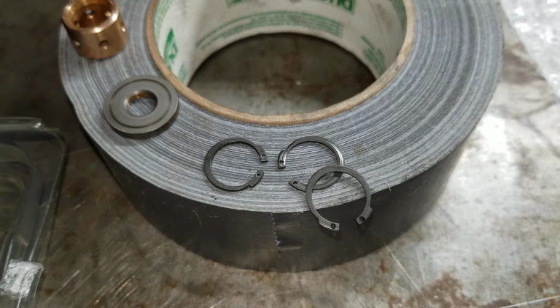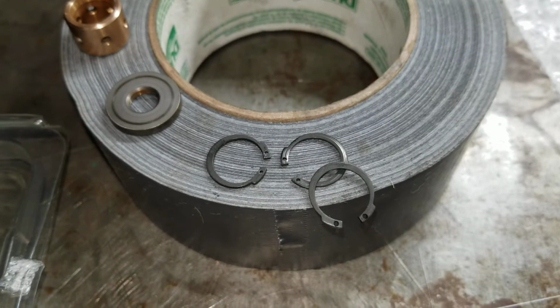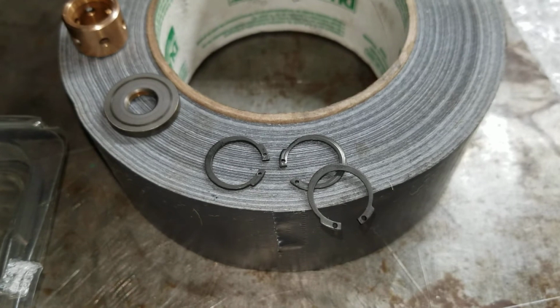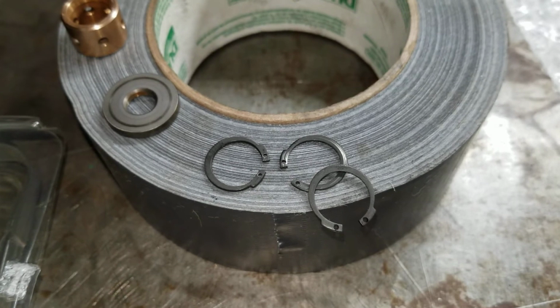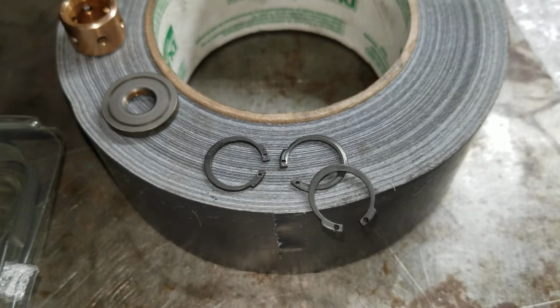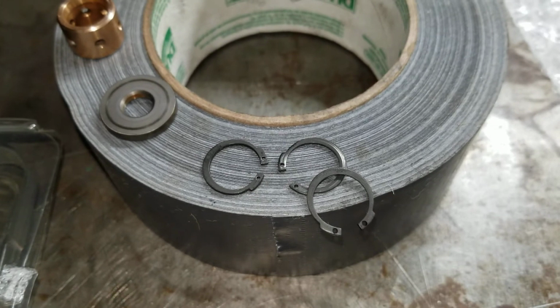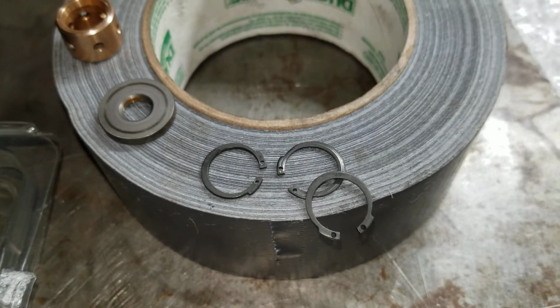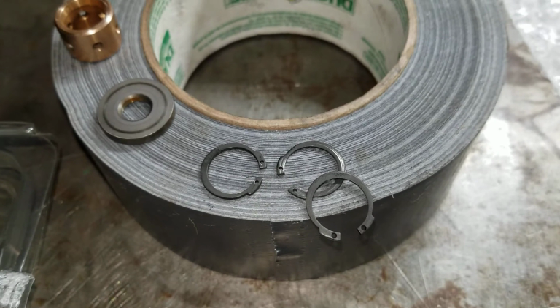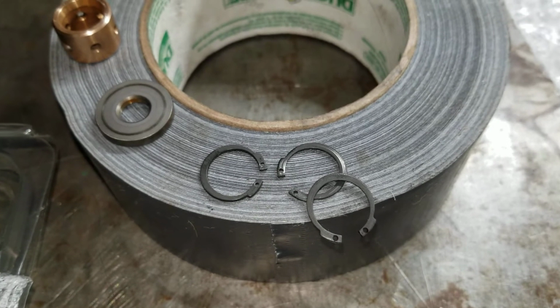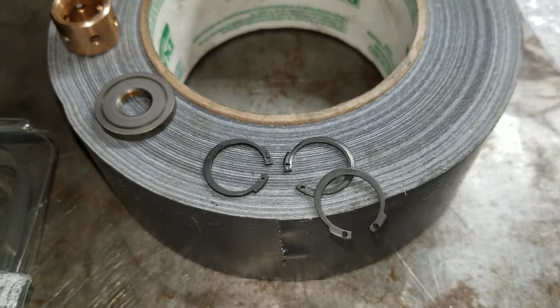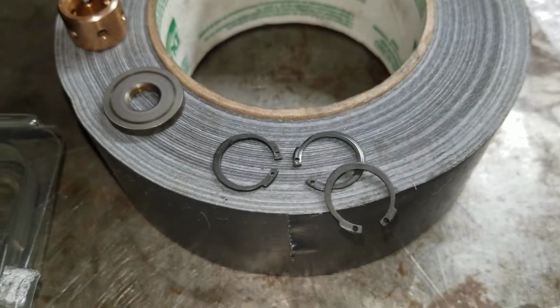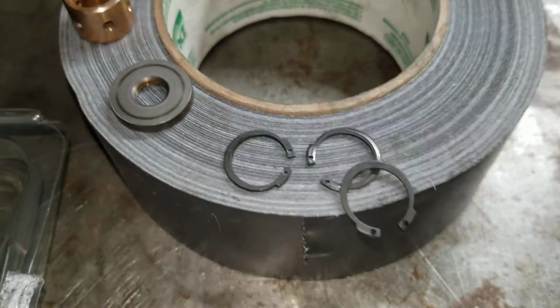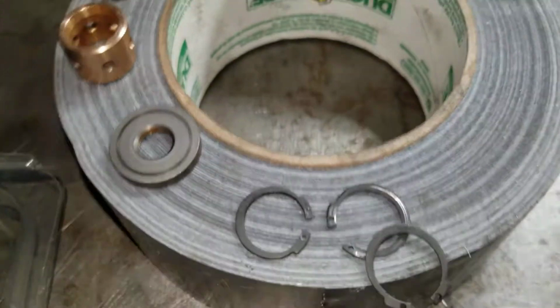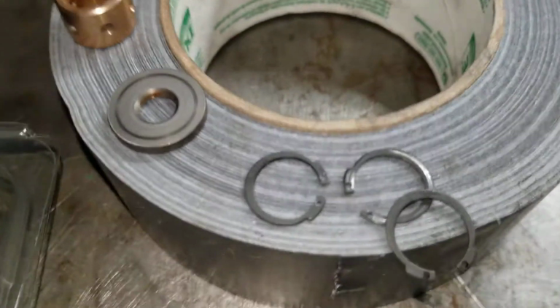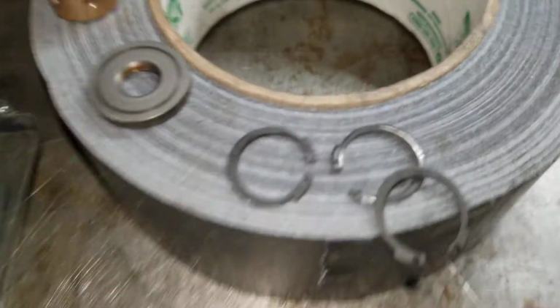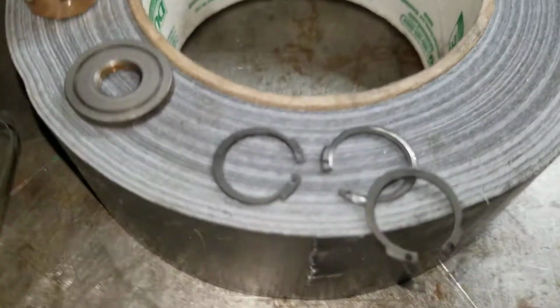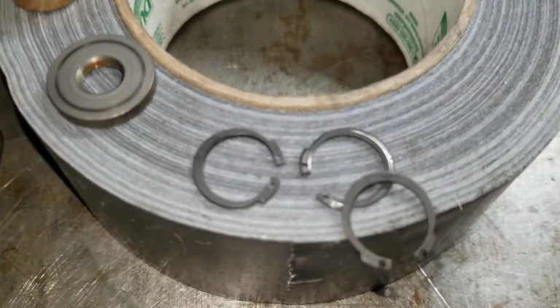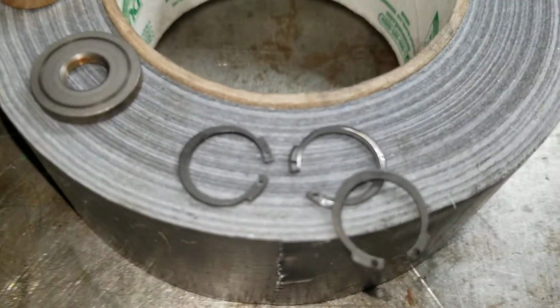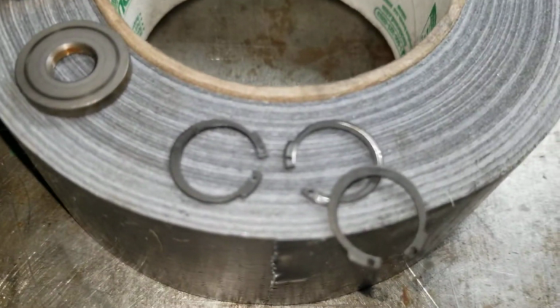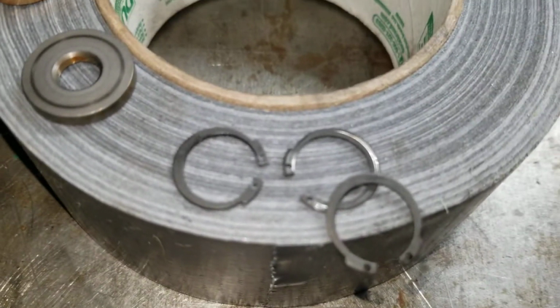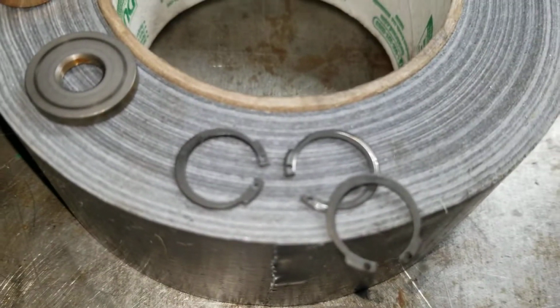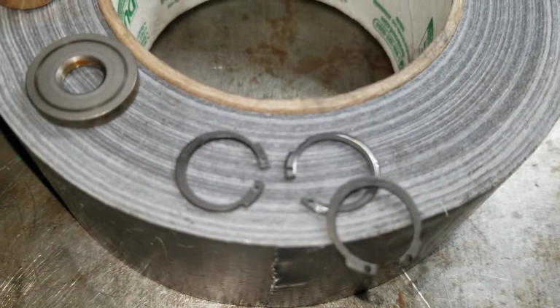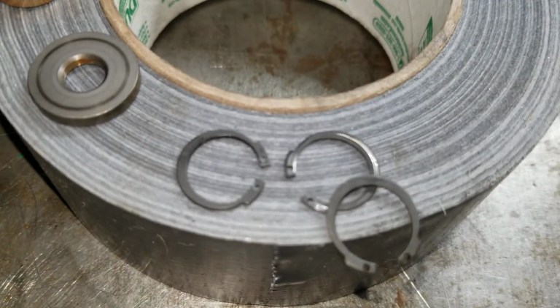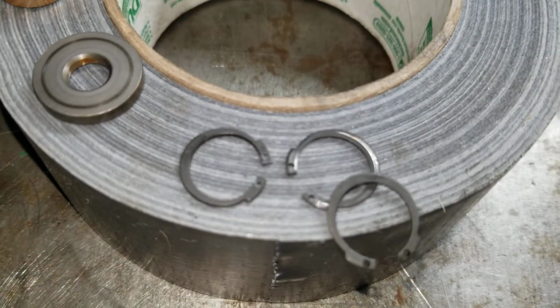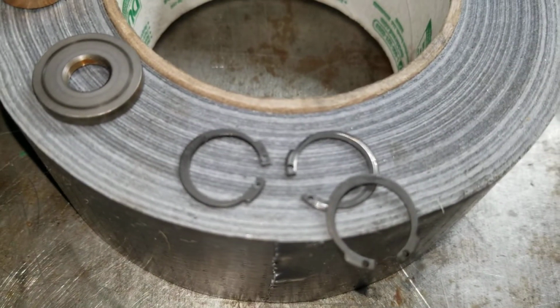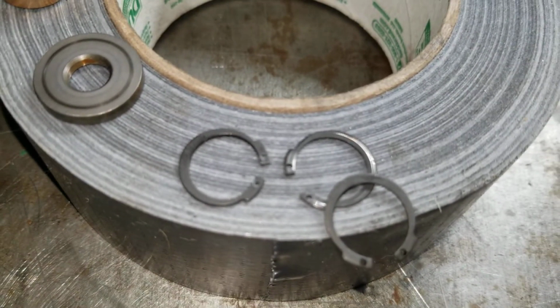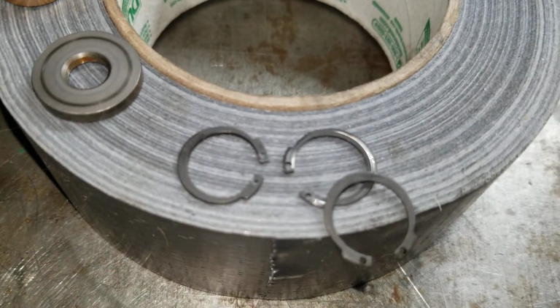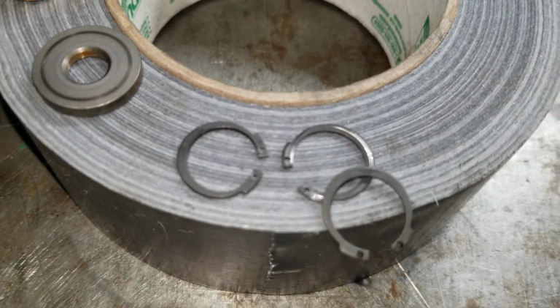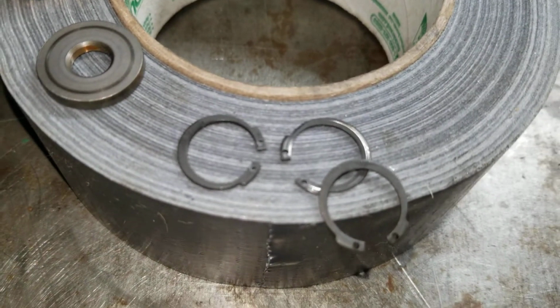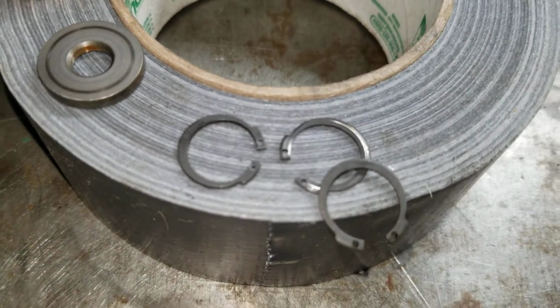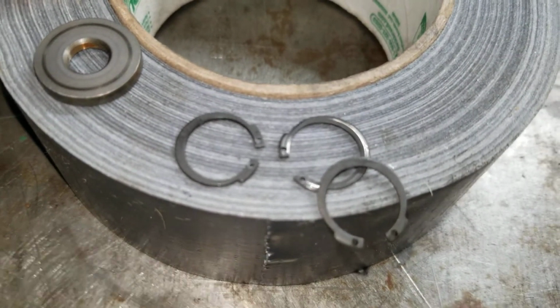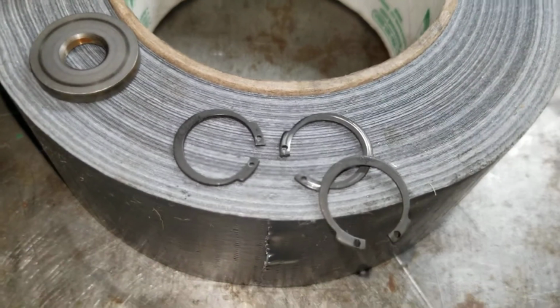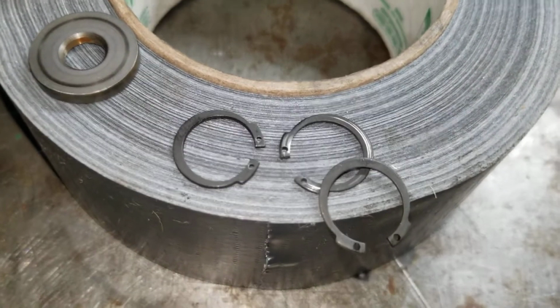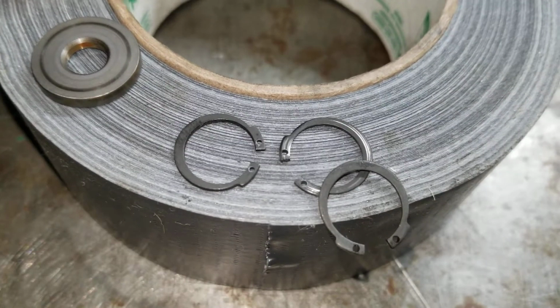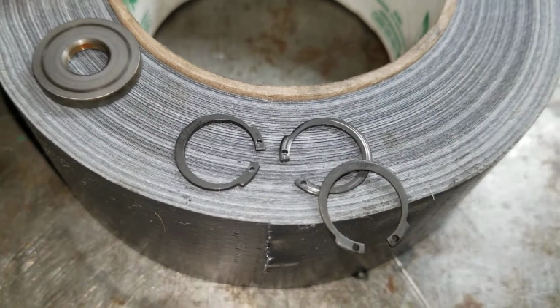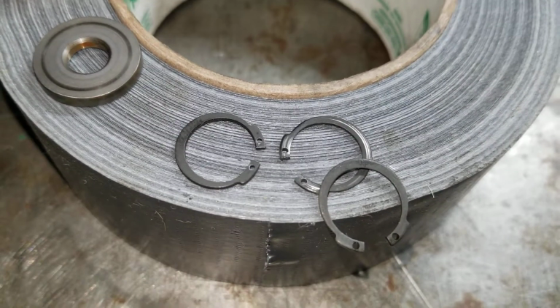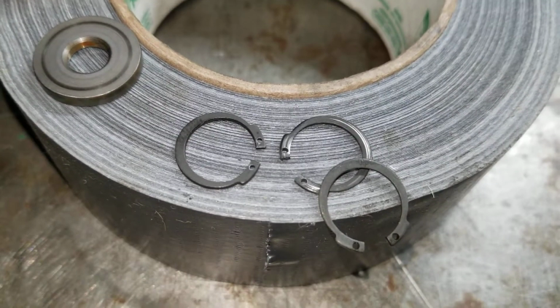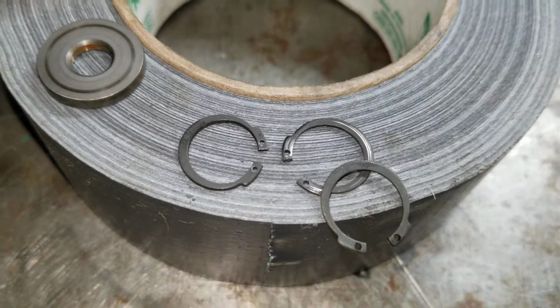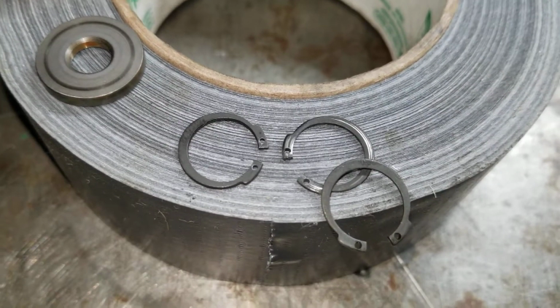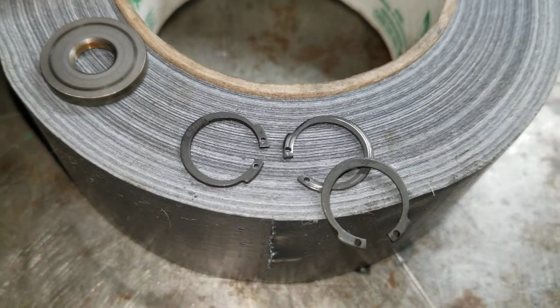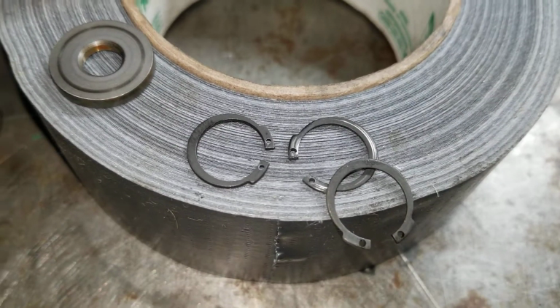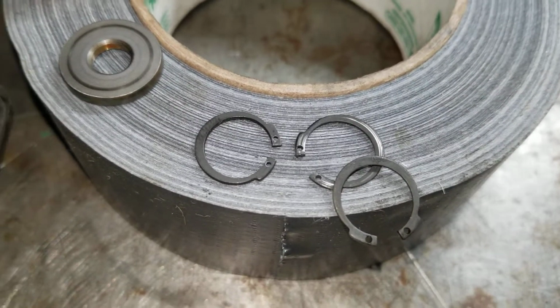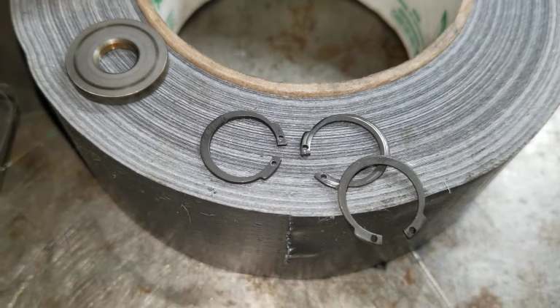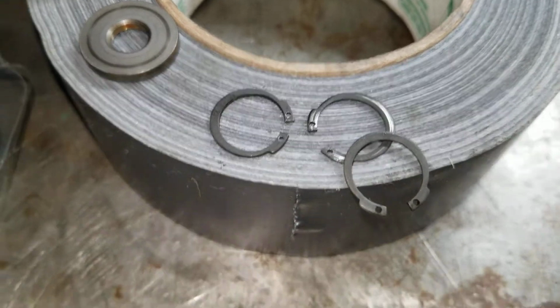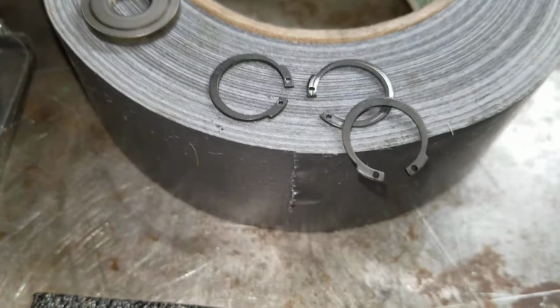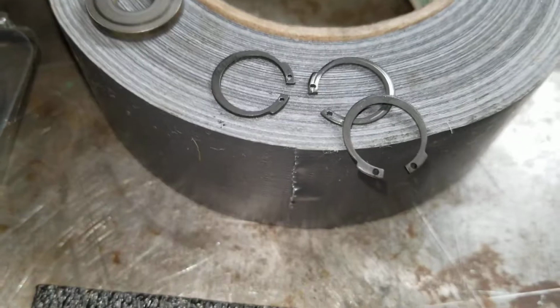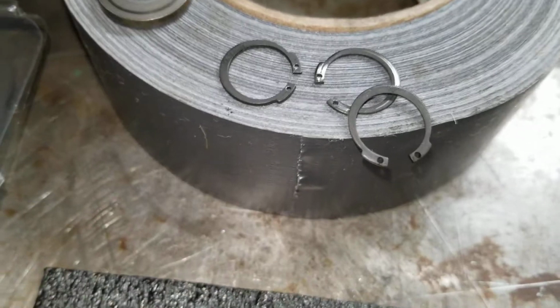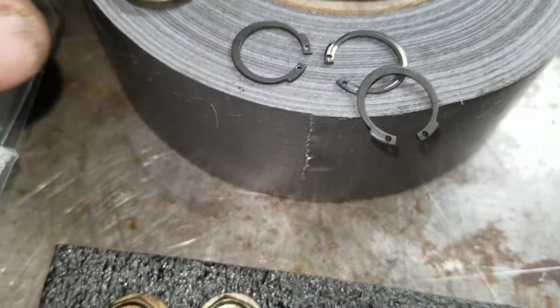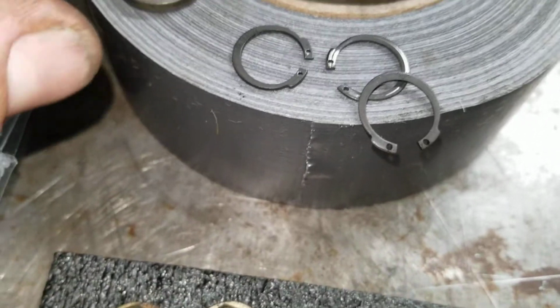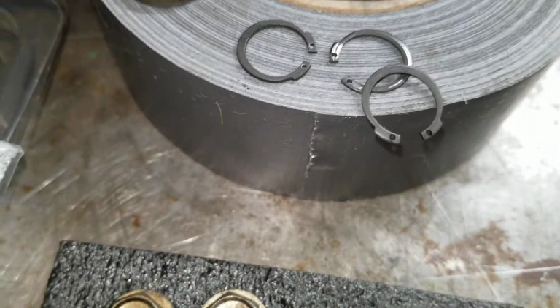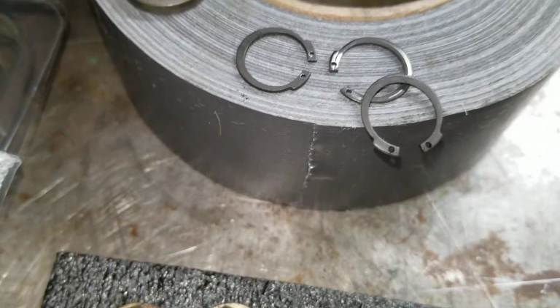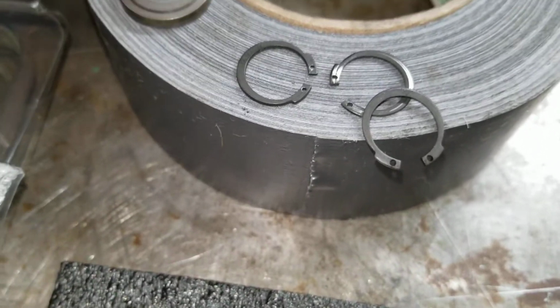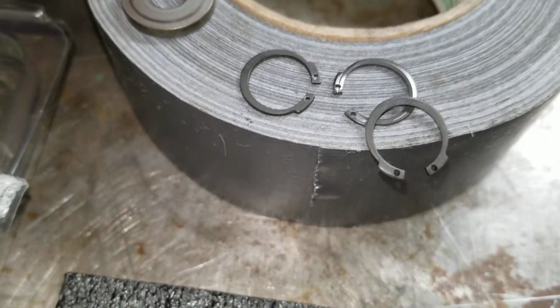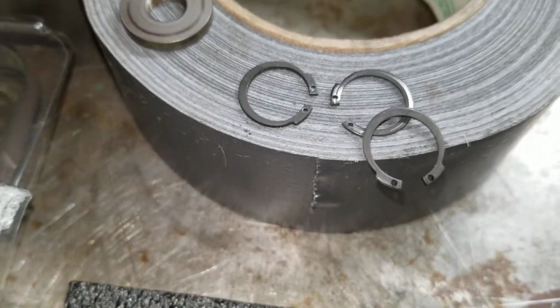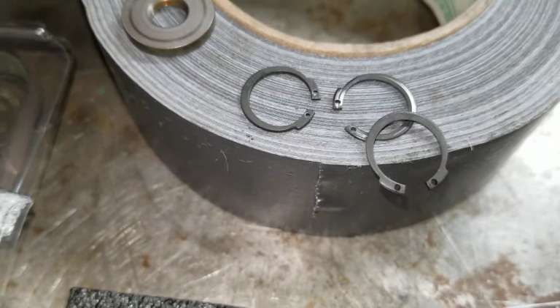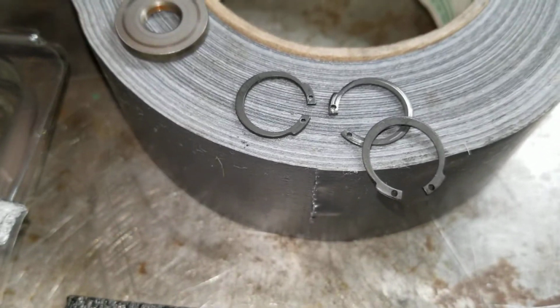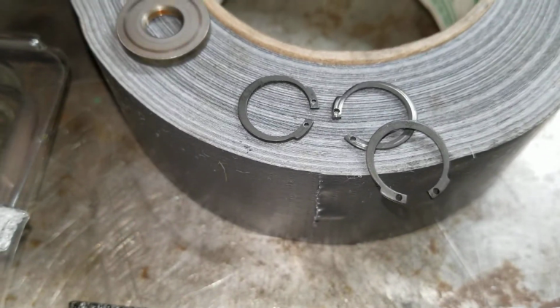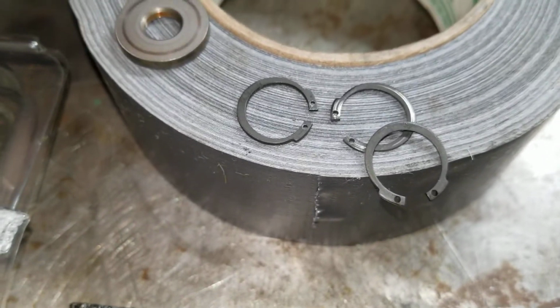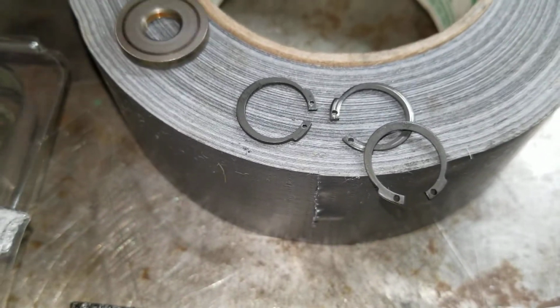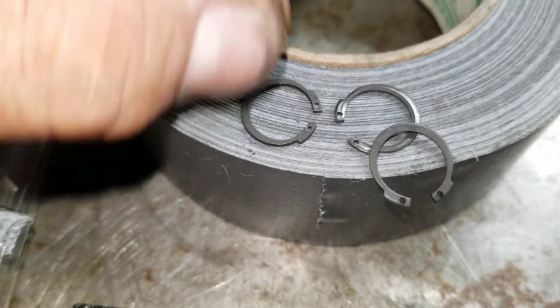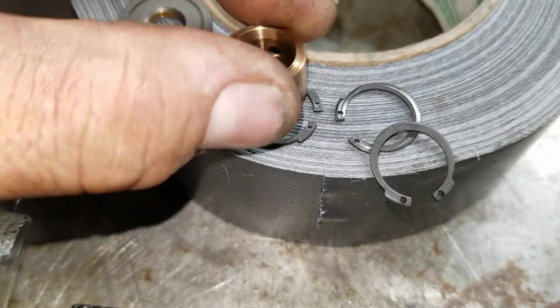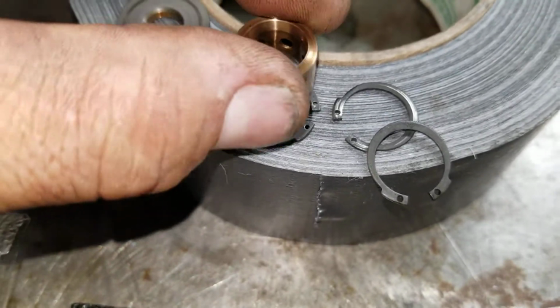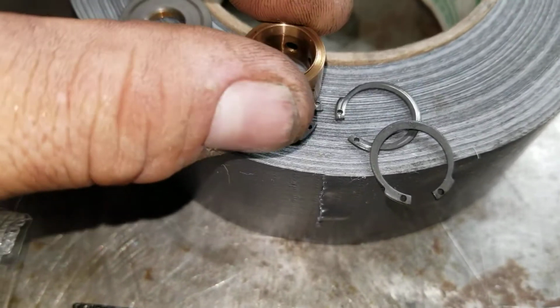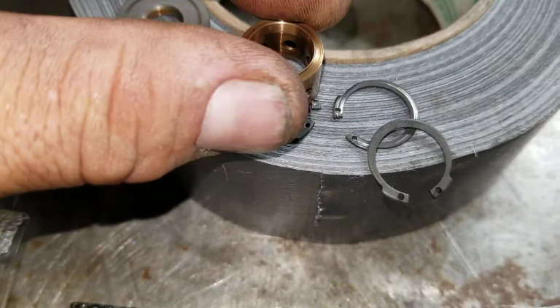This applies for transmissions too. If not, these clips could come out or they can cut the bushing.